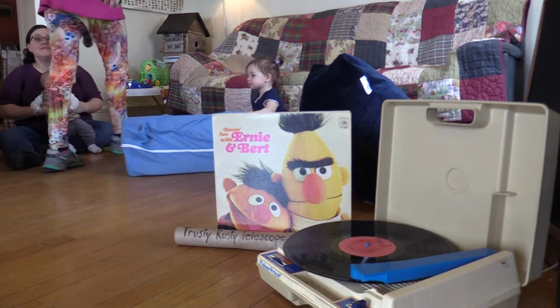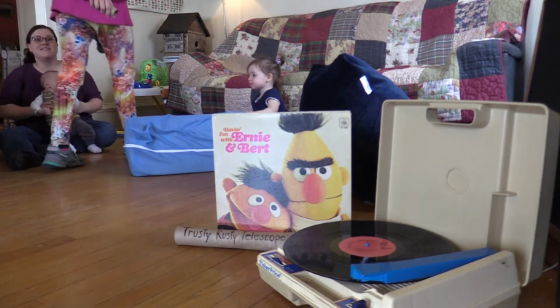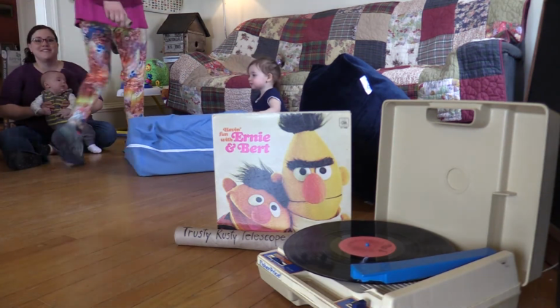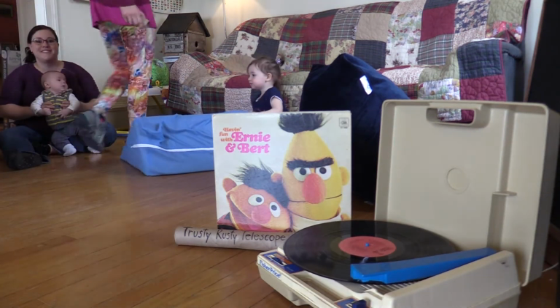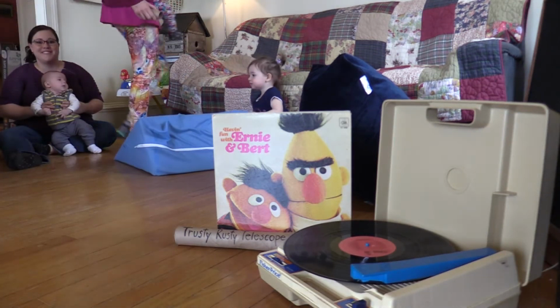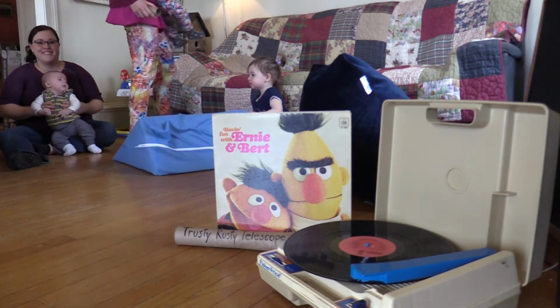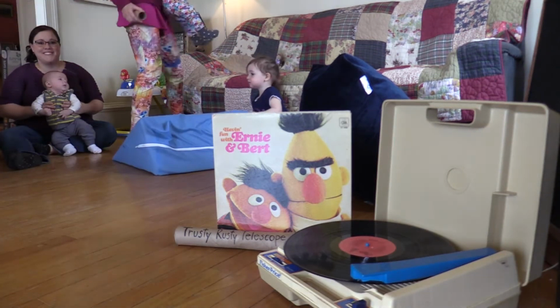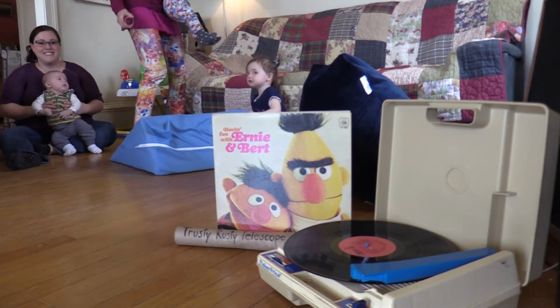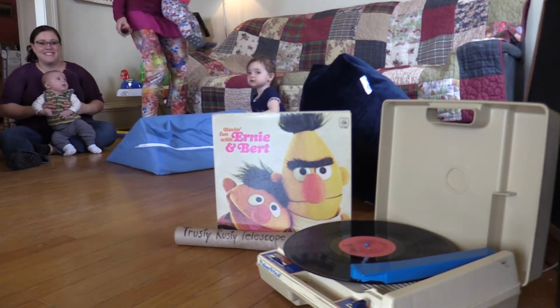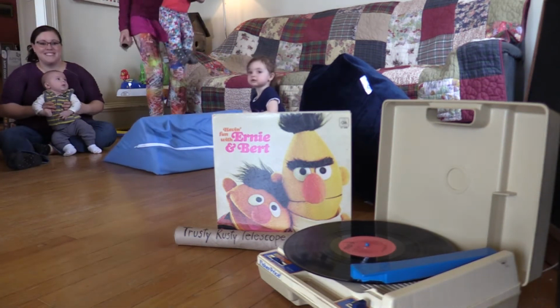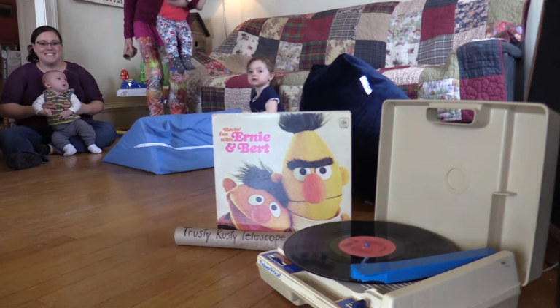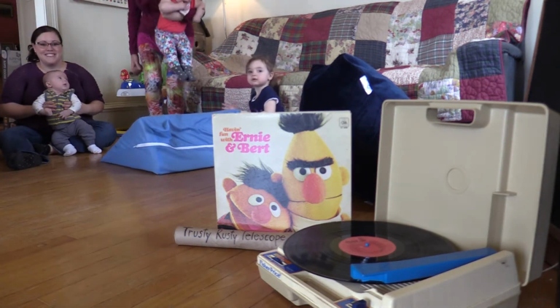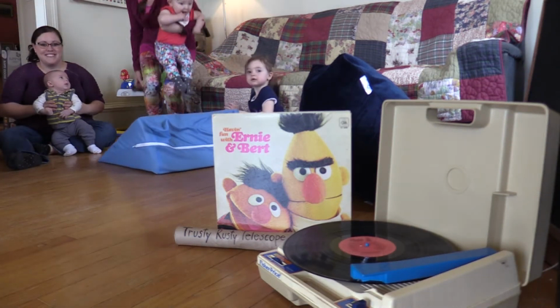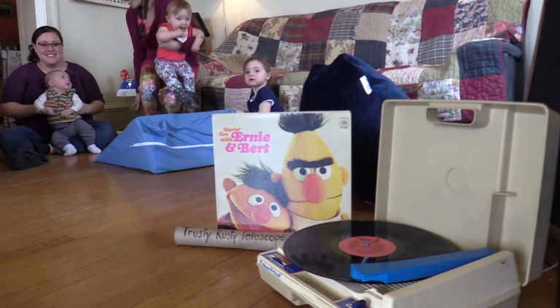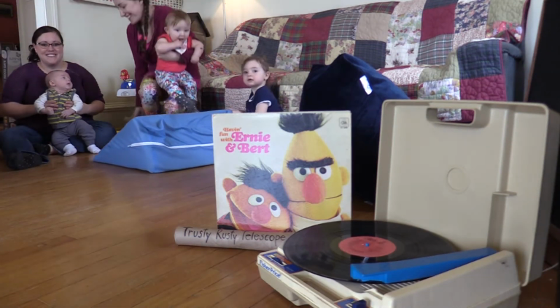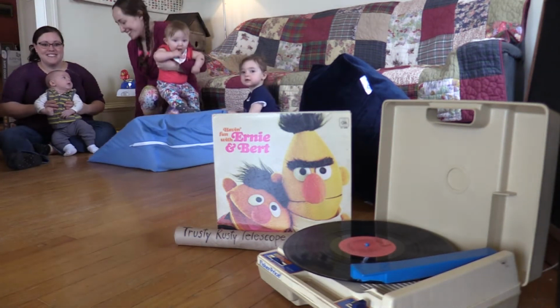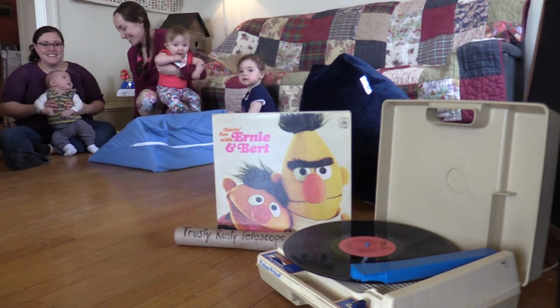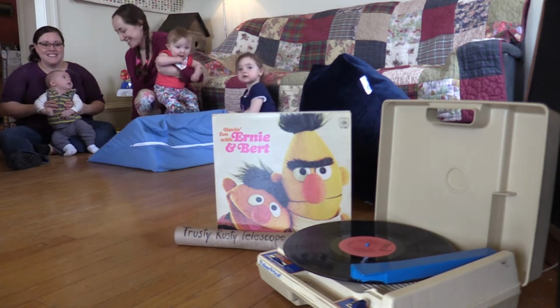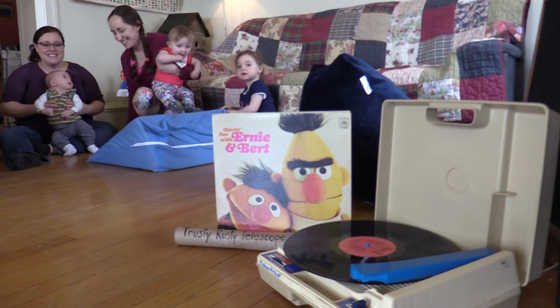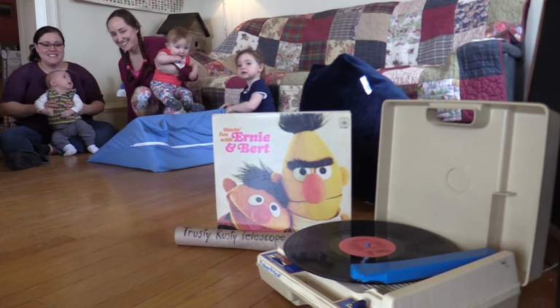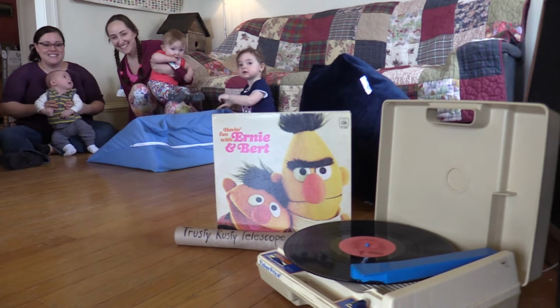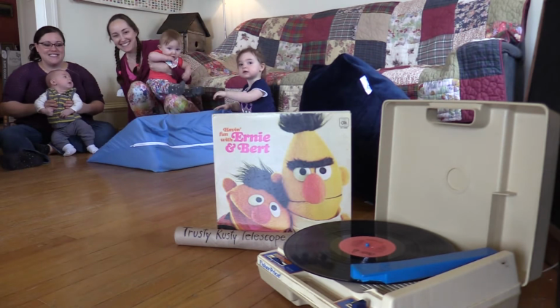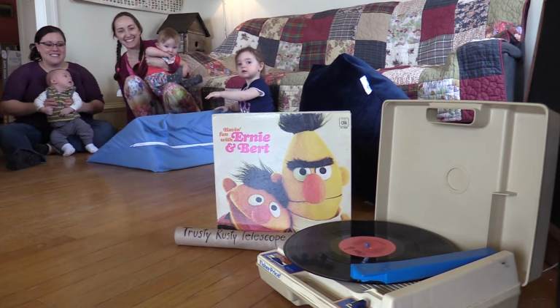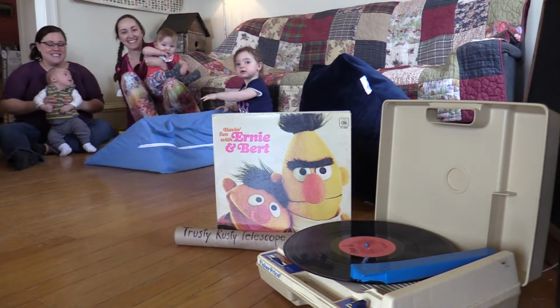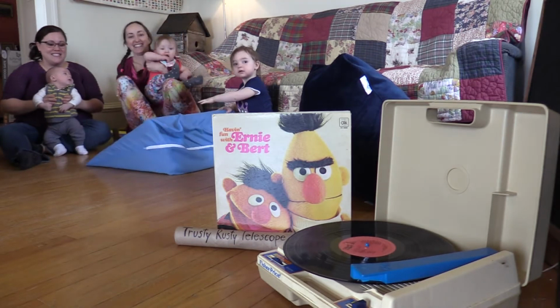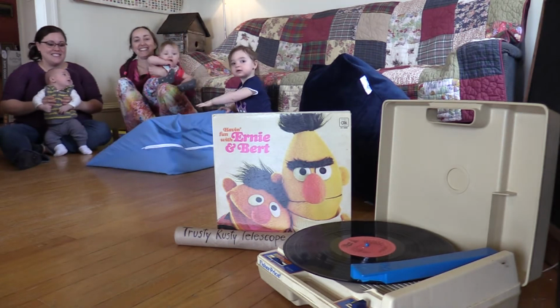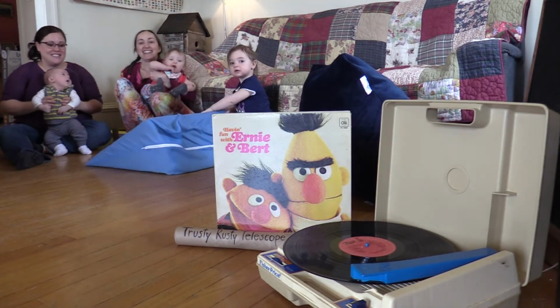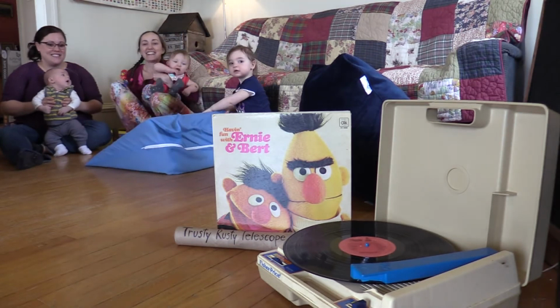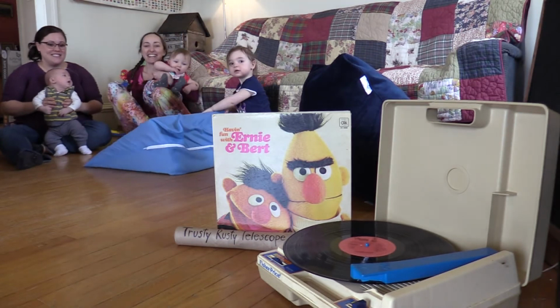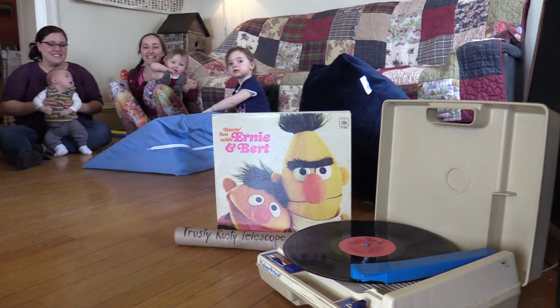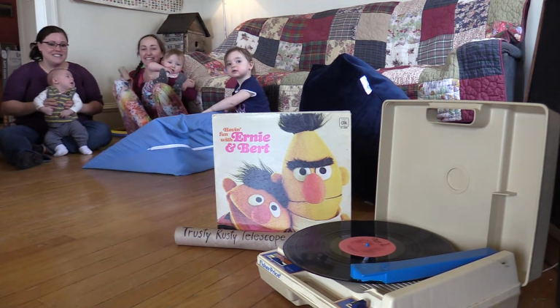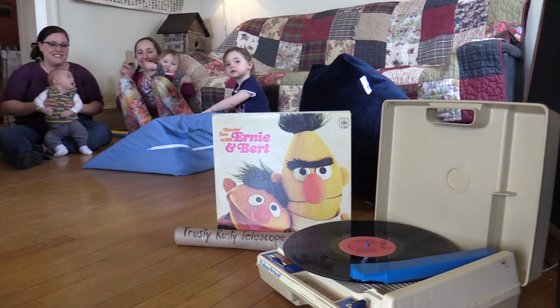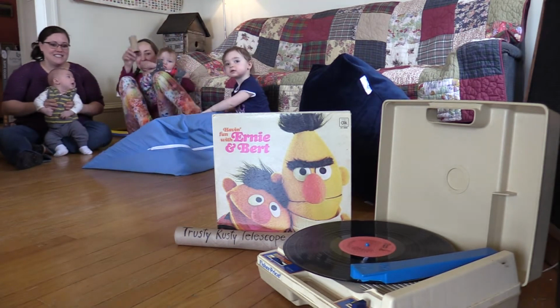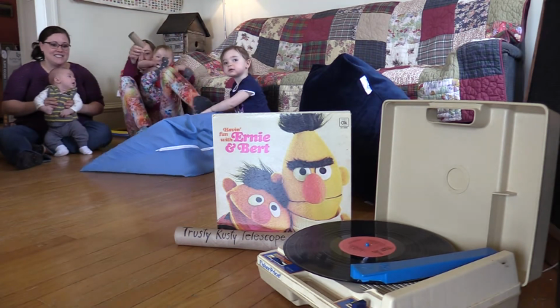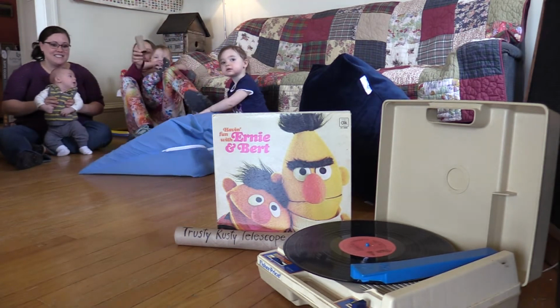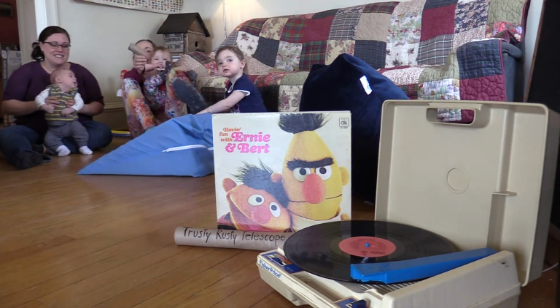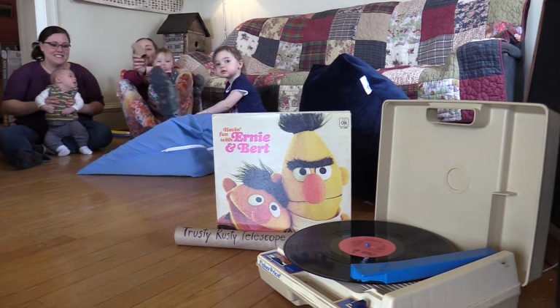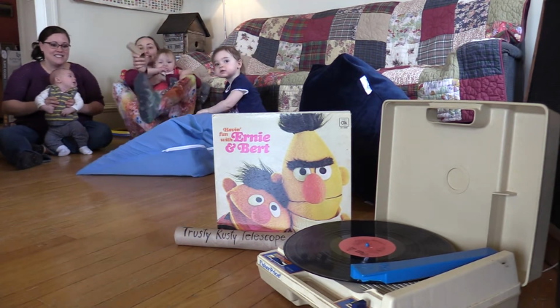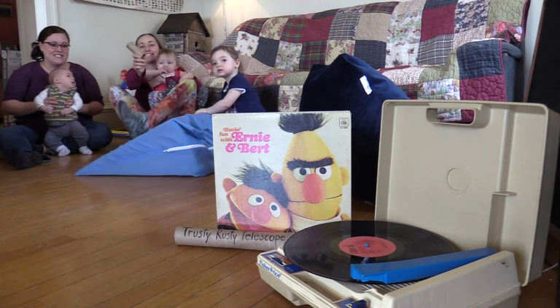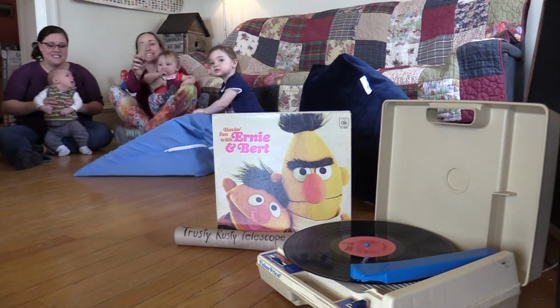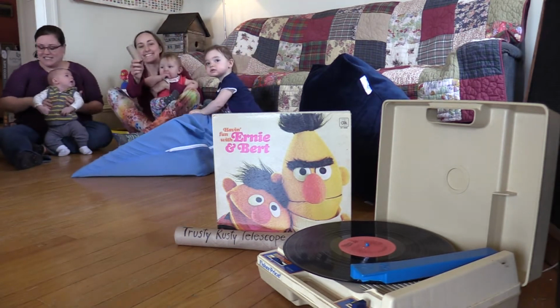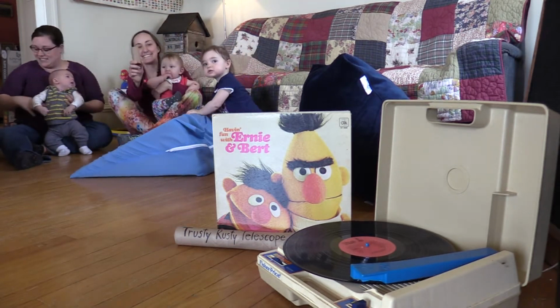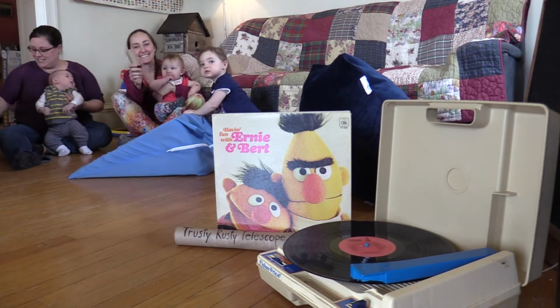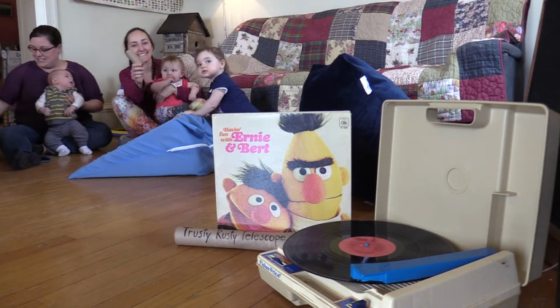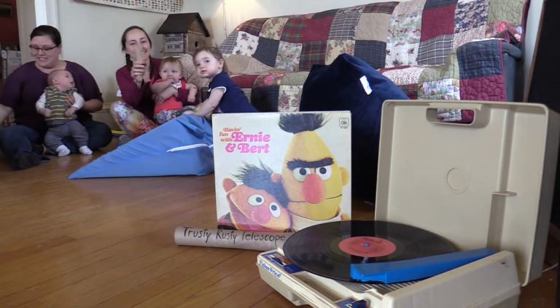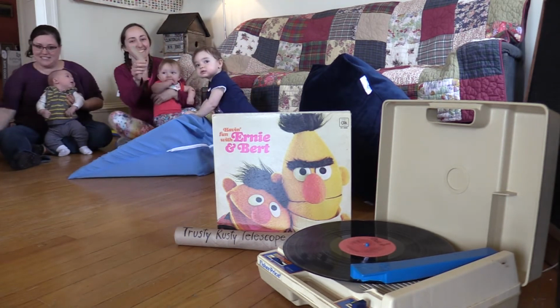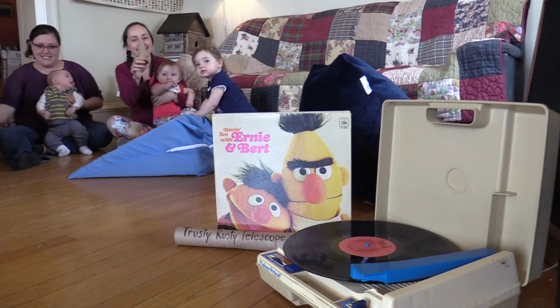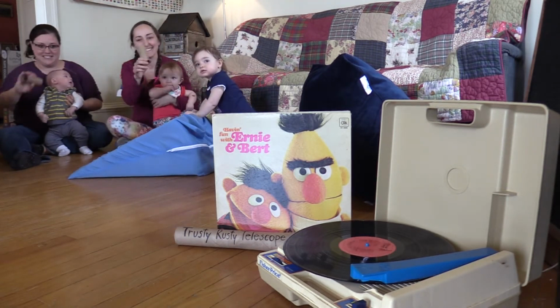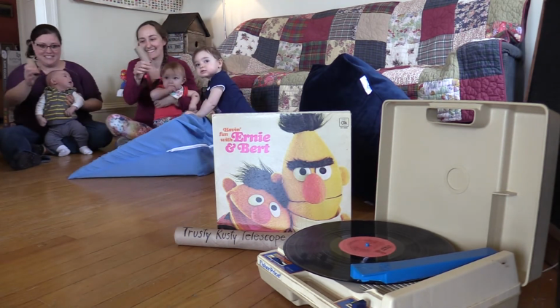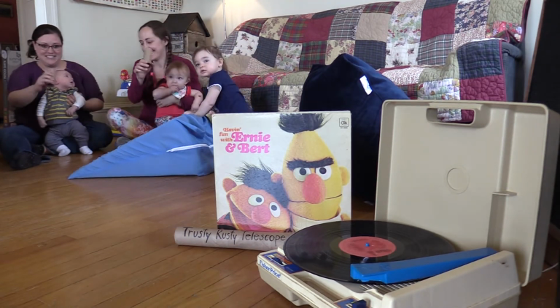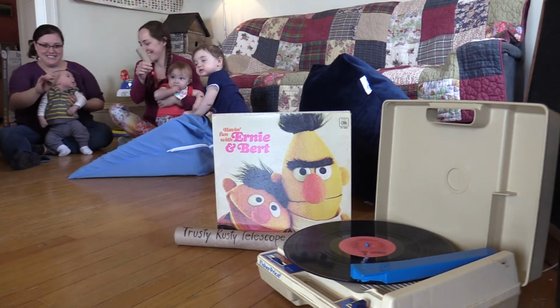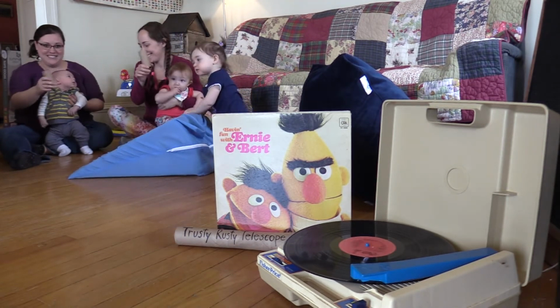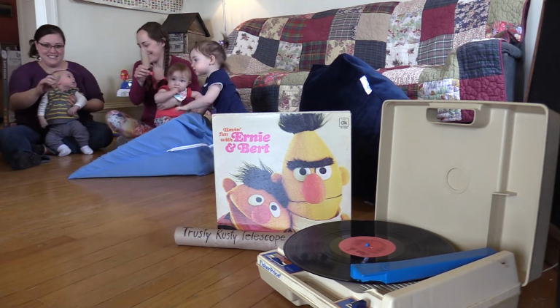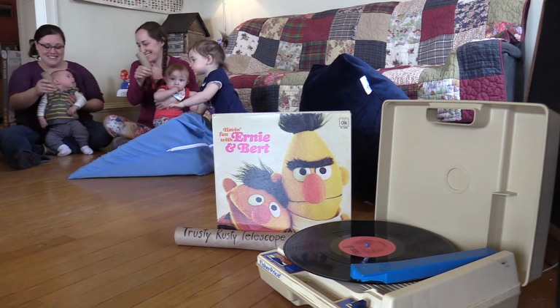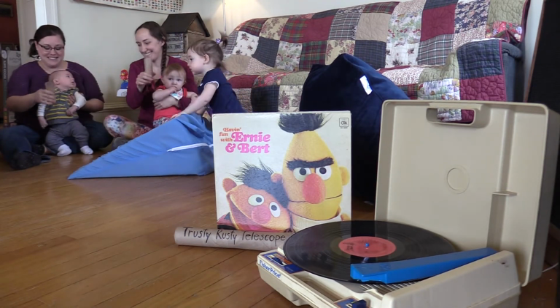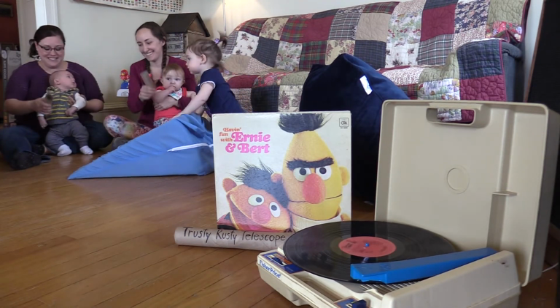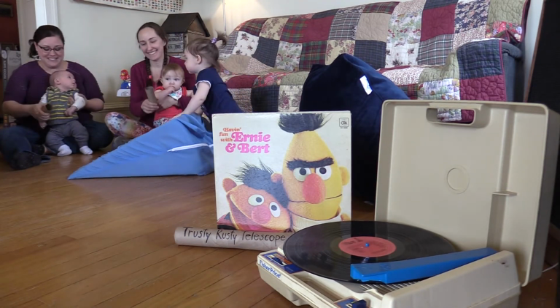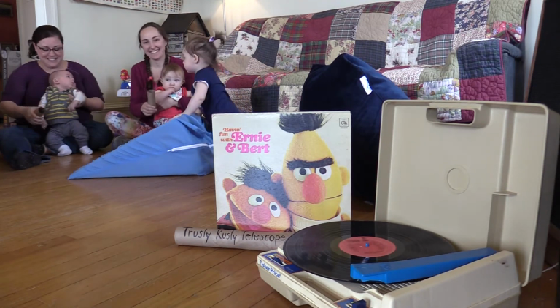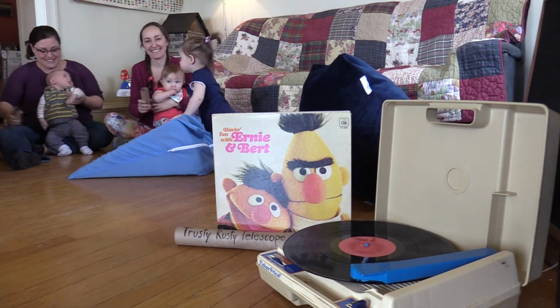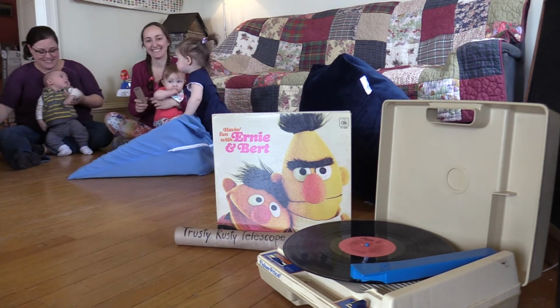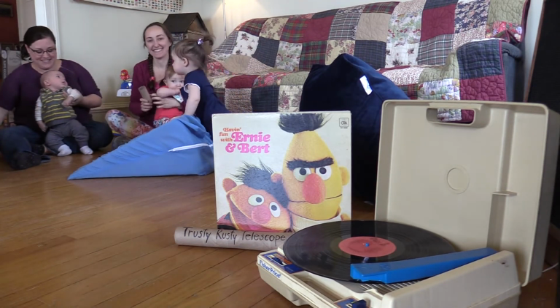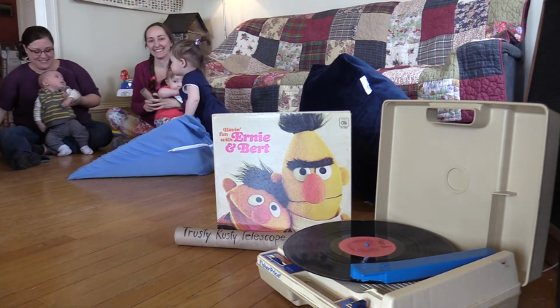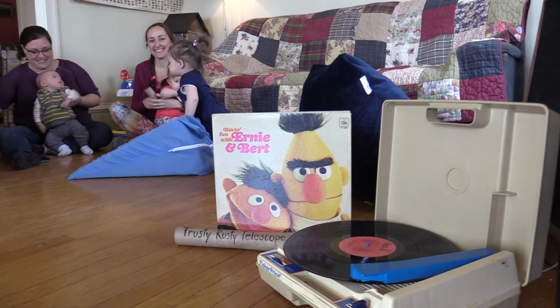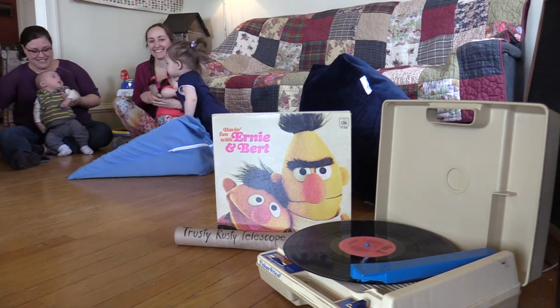Hey everybody, I'm going on a tiger hunt. I've got my trusty rusty telescope right here. You want to come along? Well let's go then.